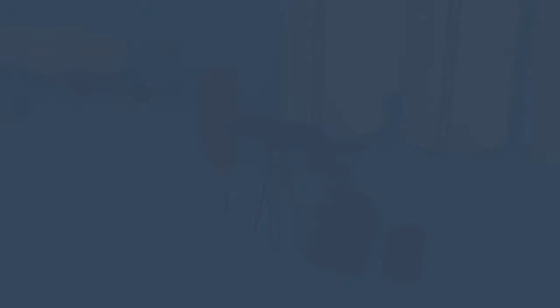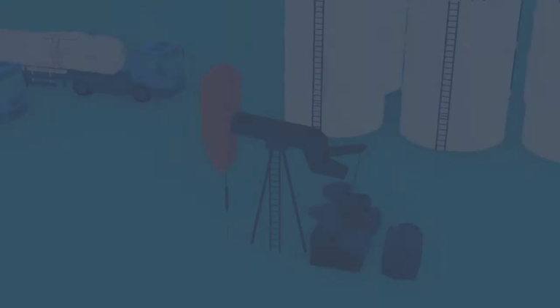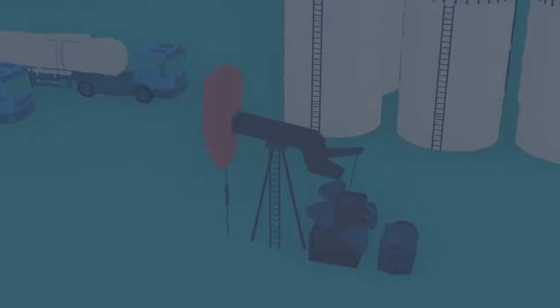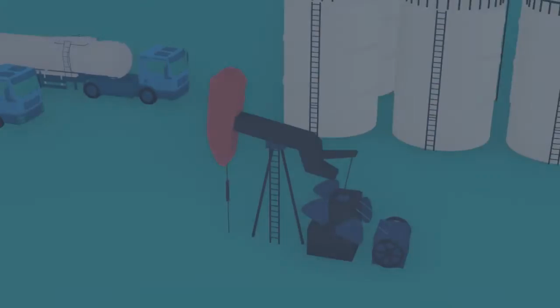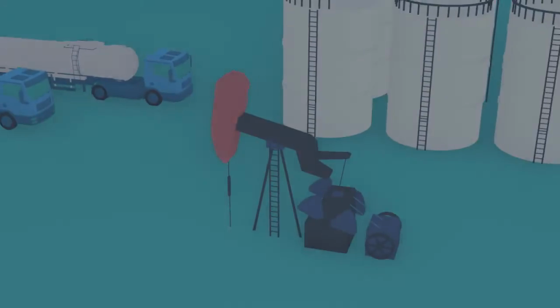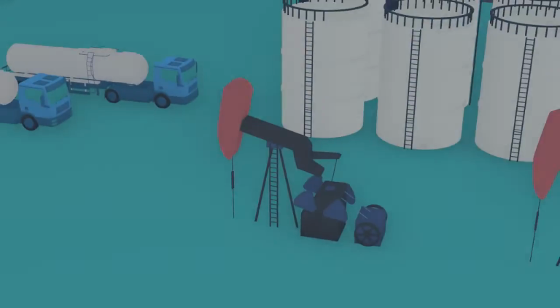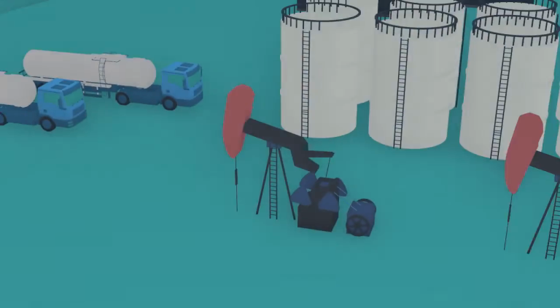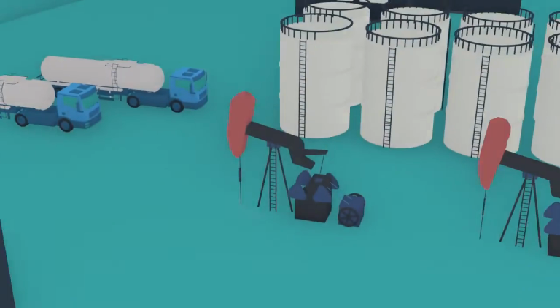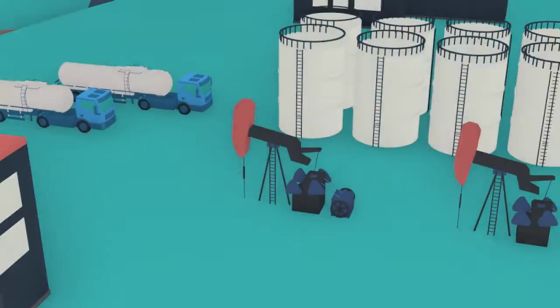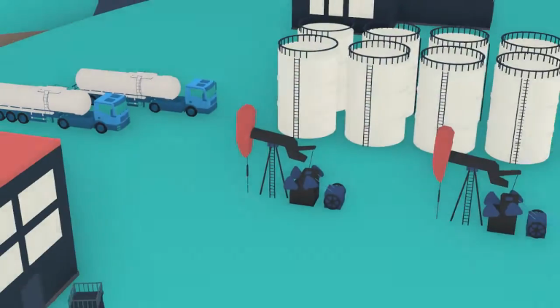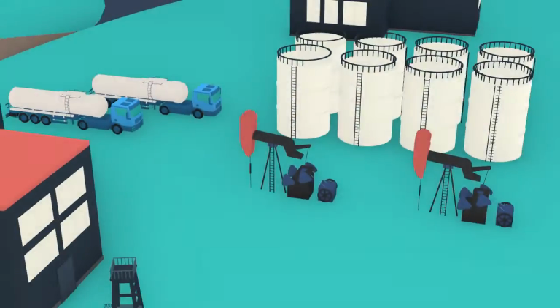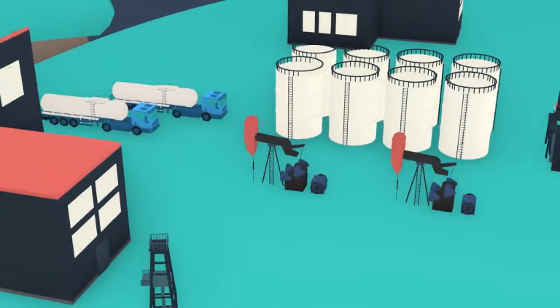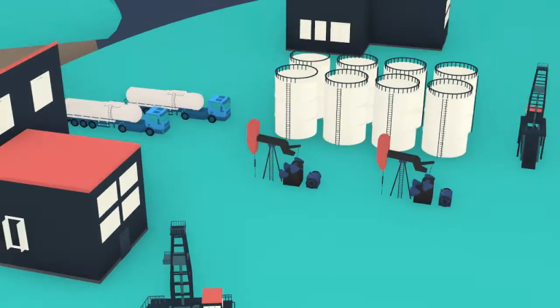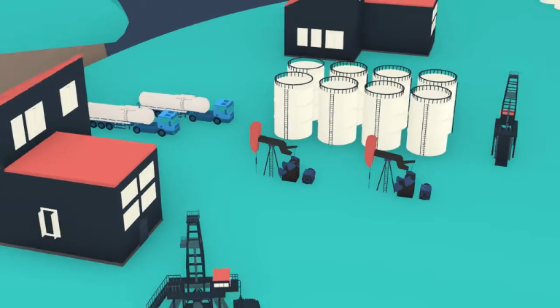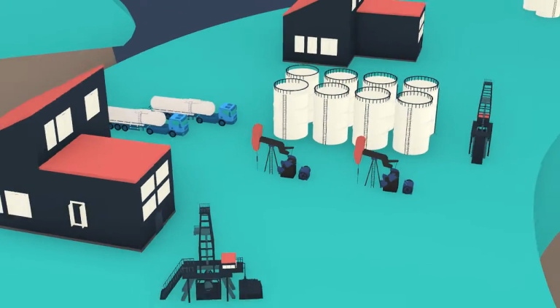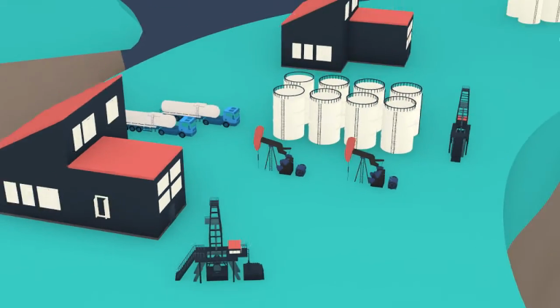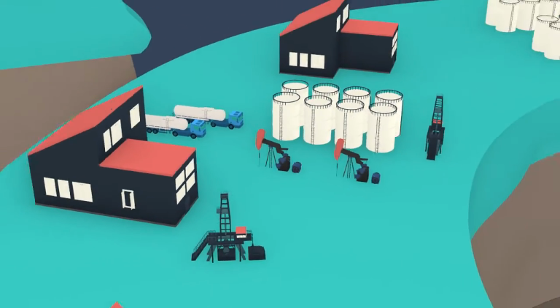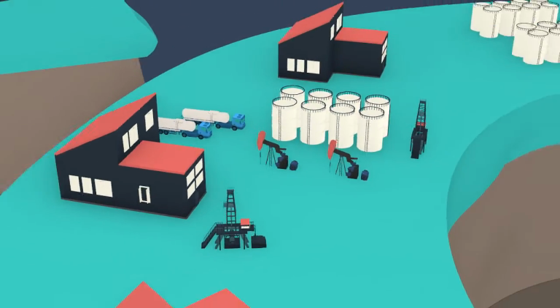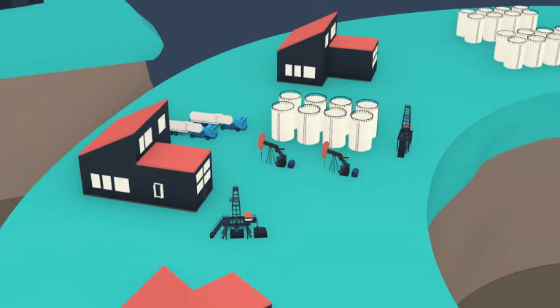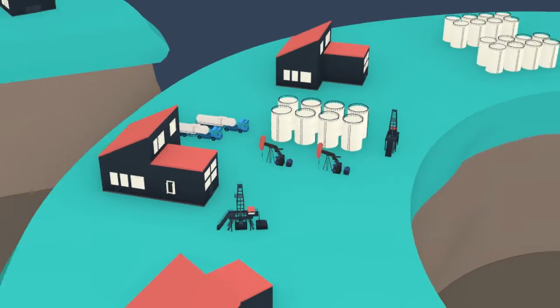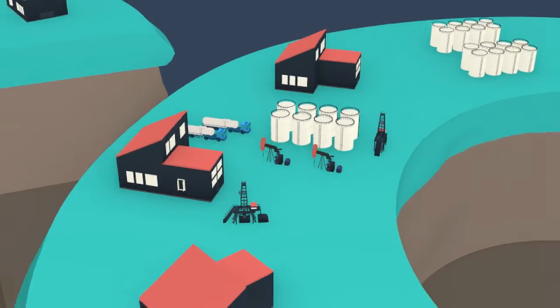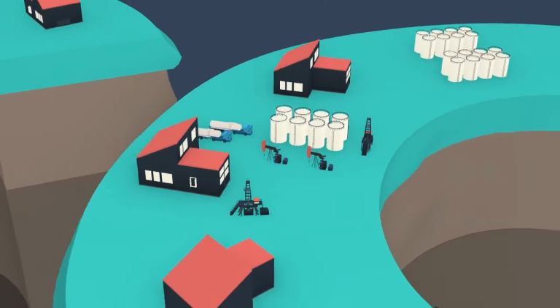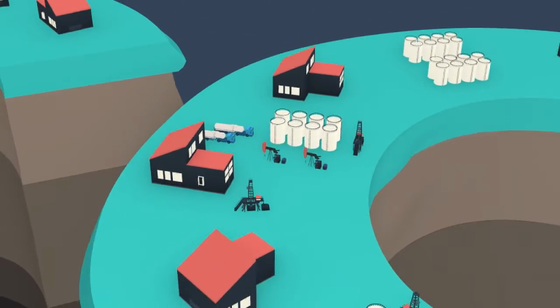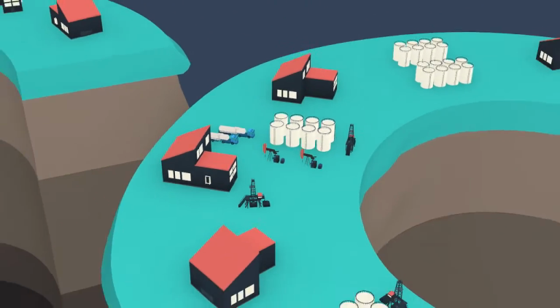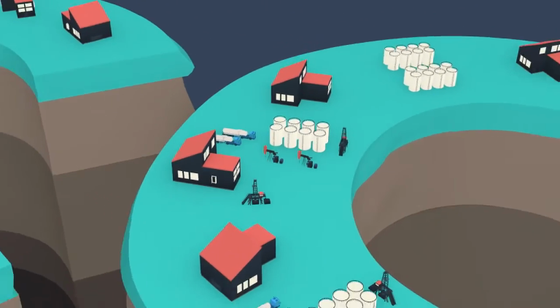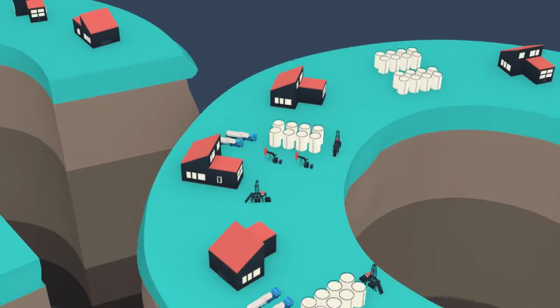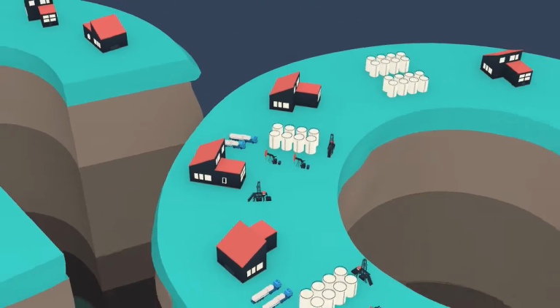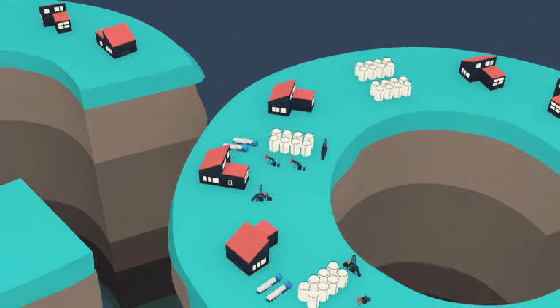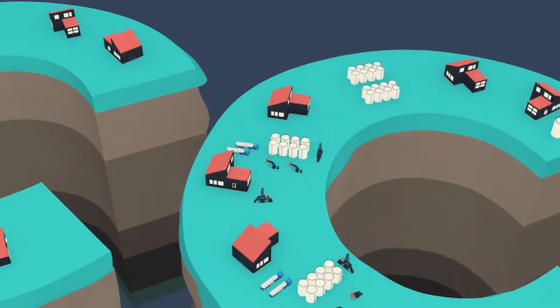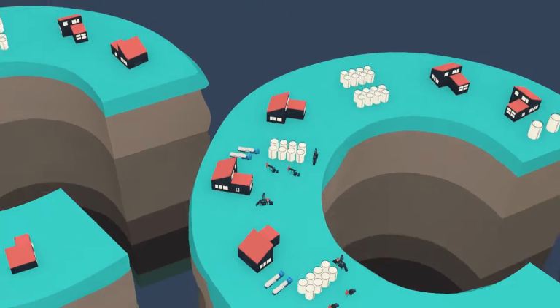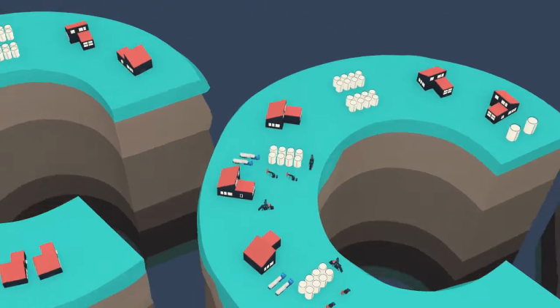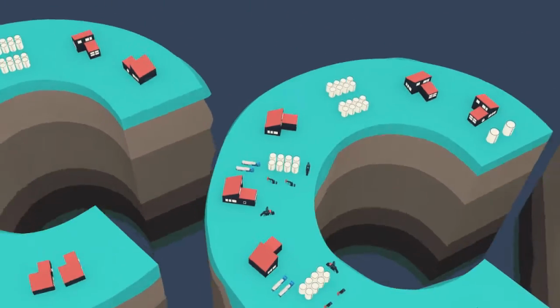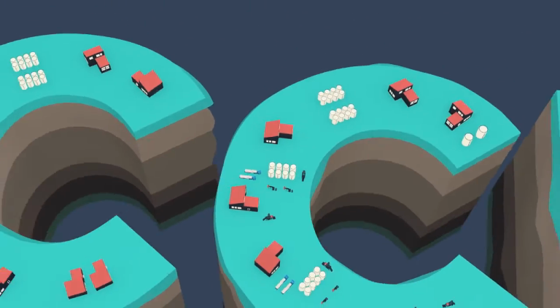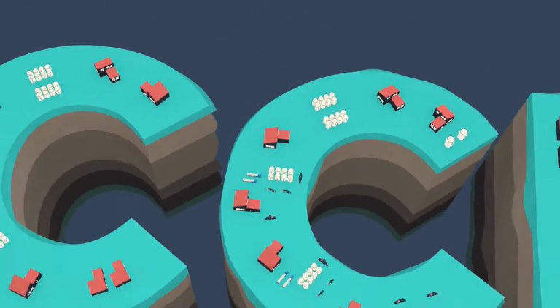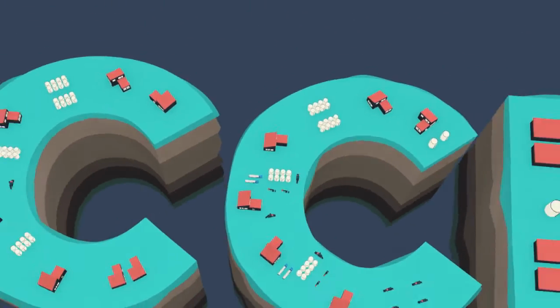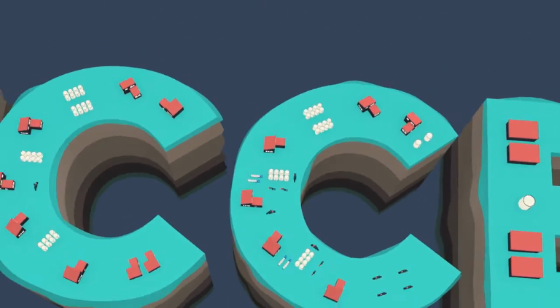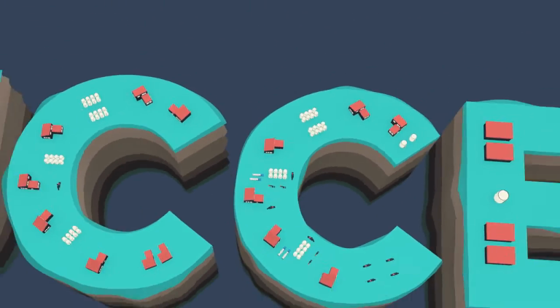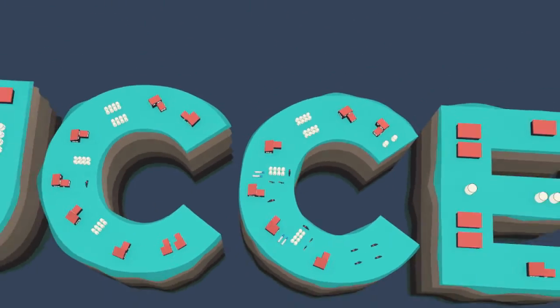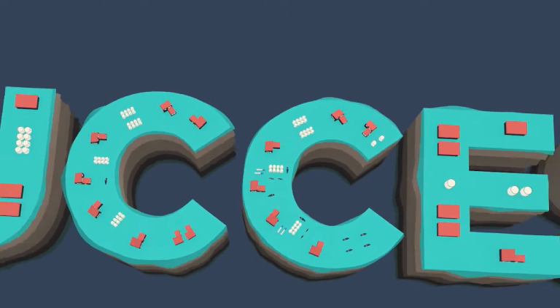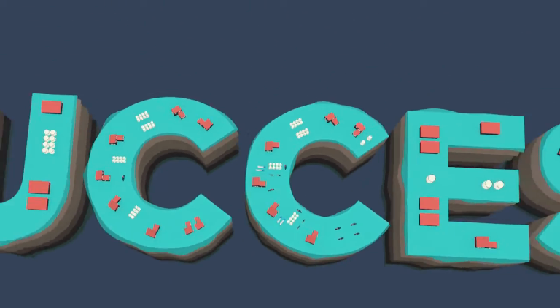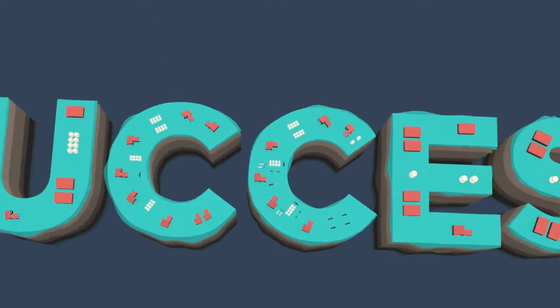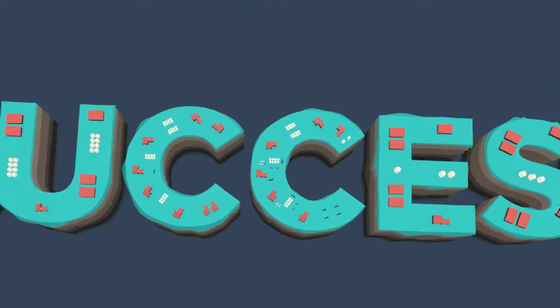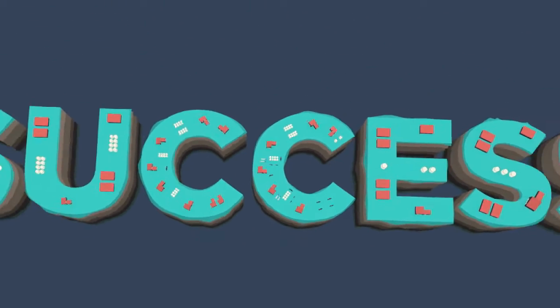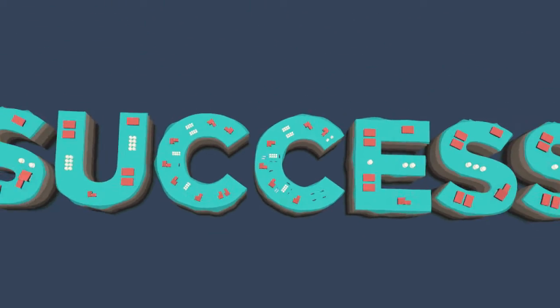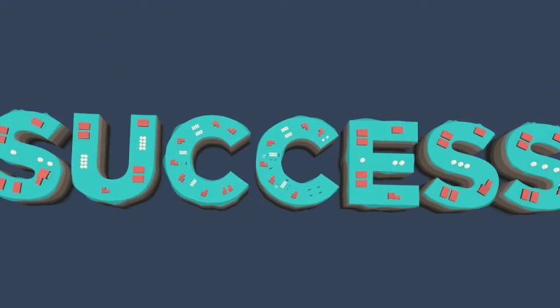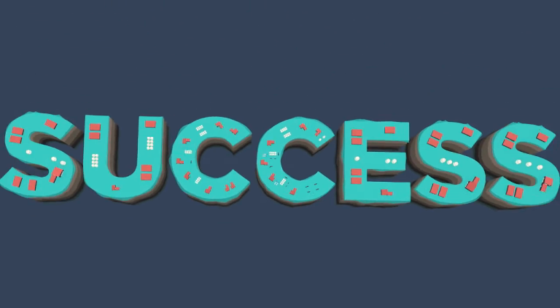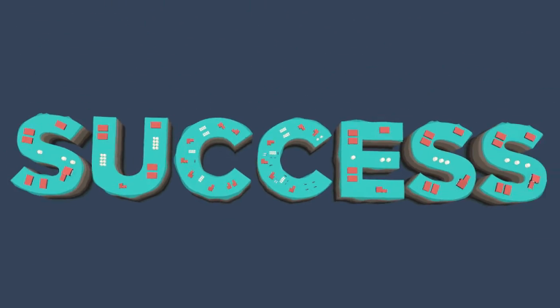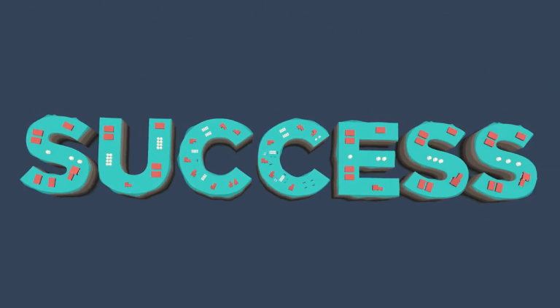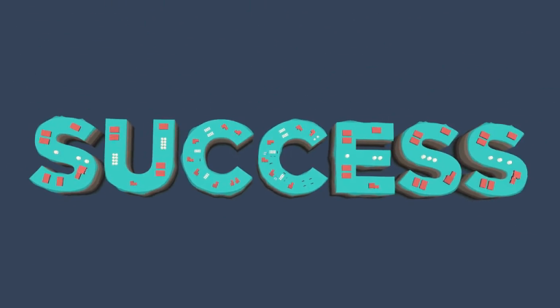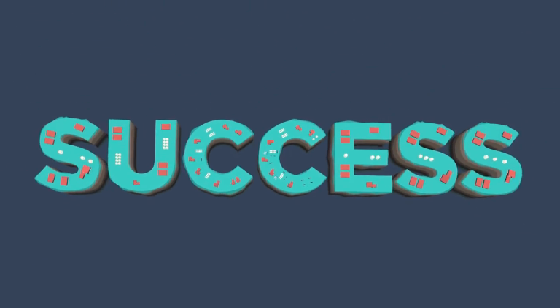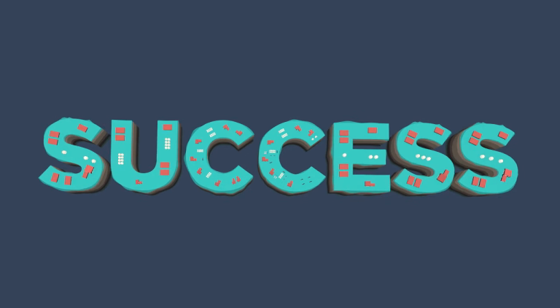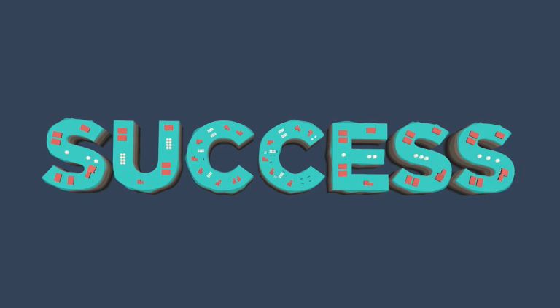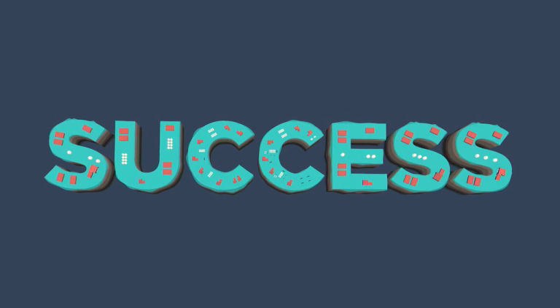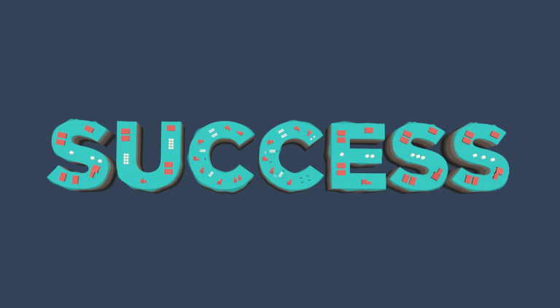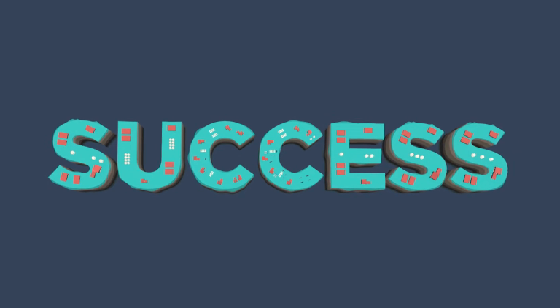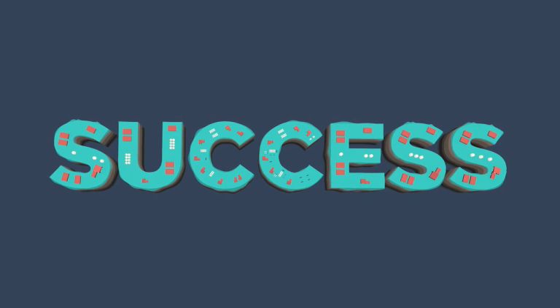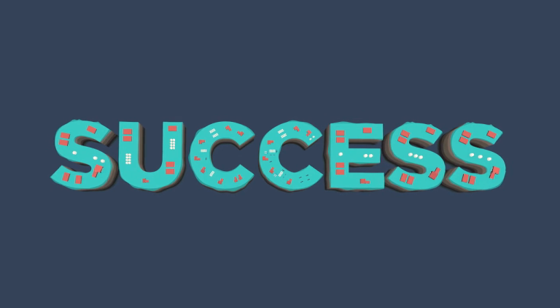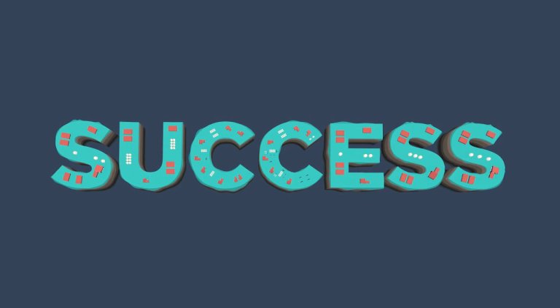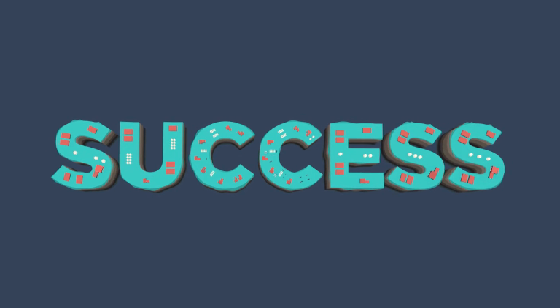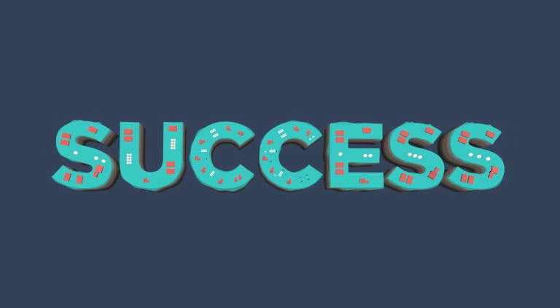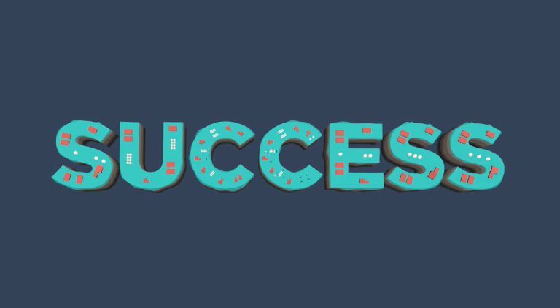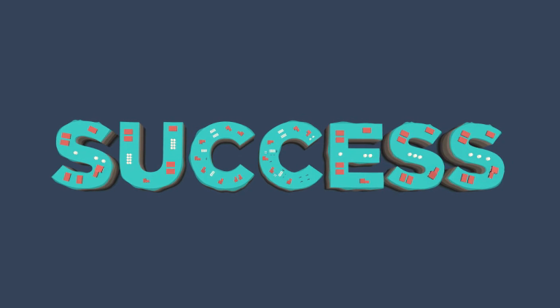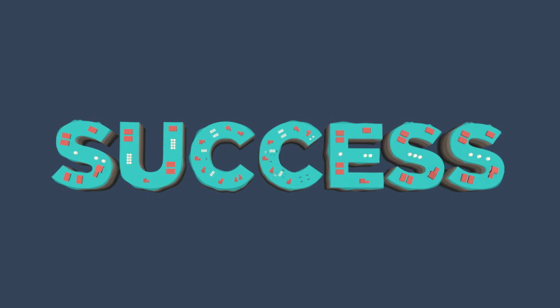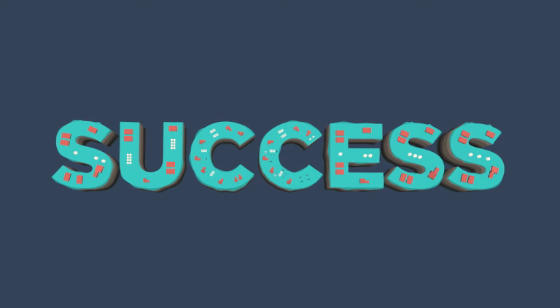At Pipeline Oil & Gas, we set your investment up for success and our process is very simple.